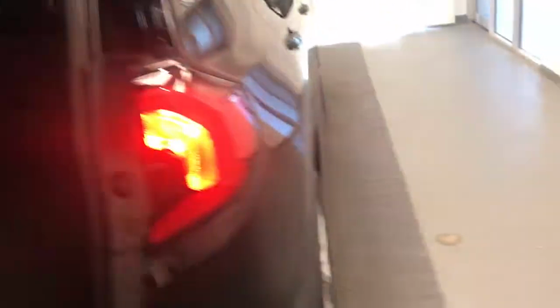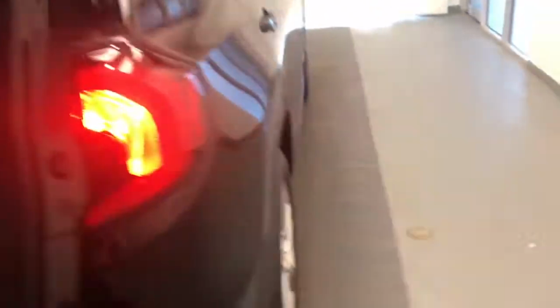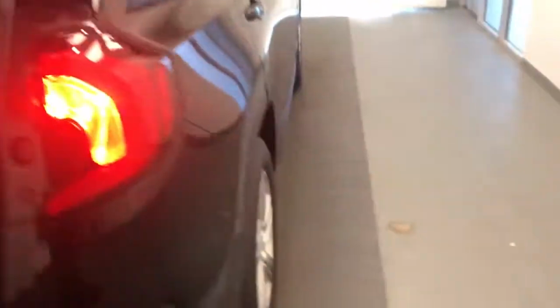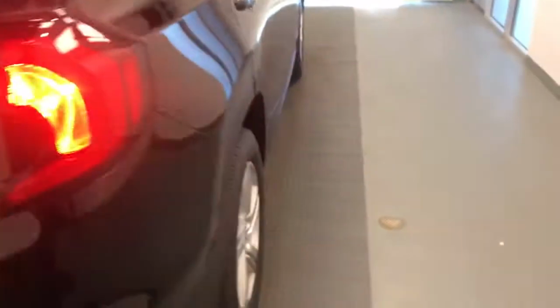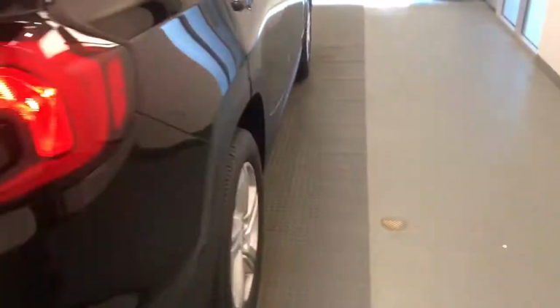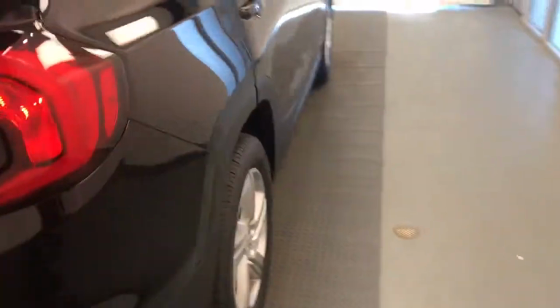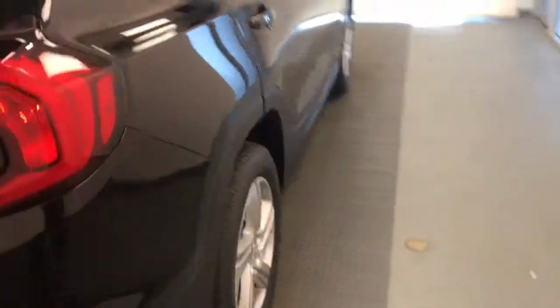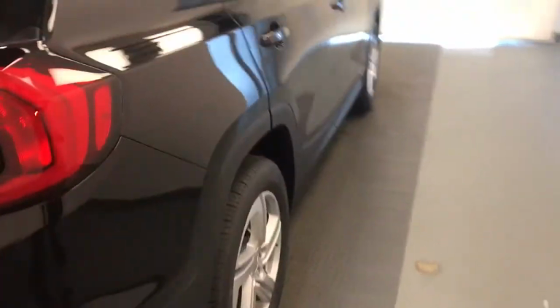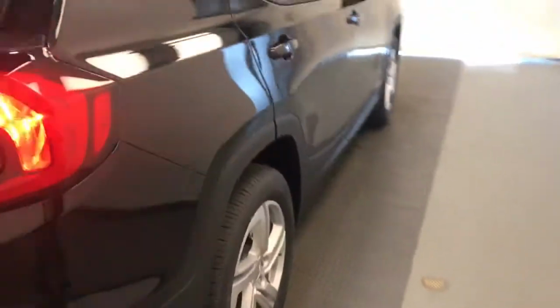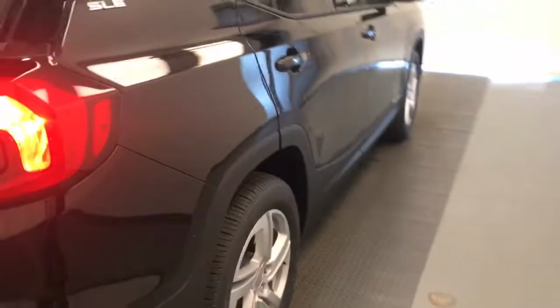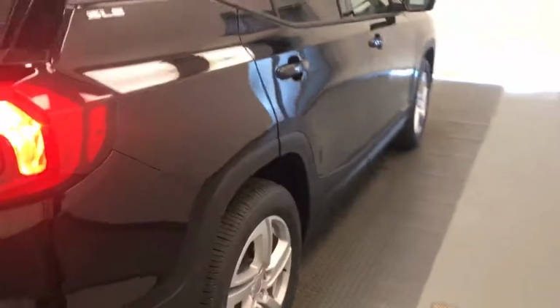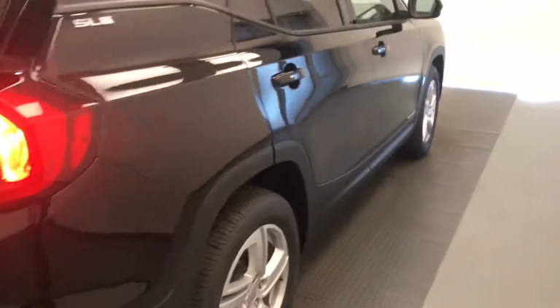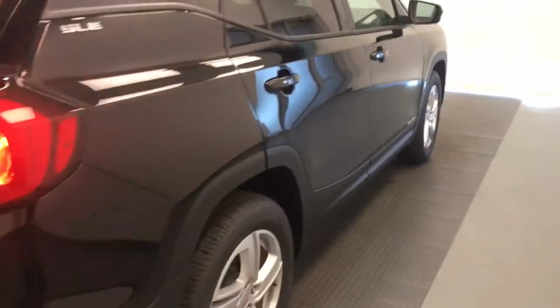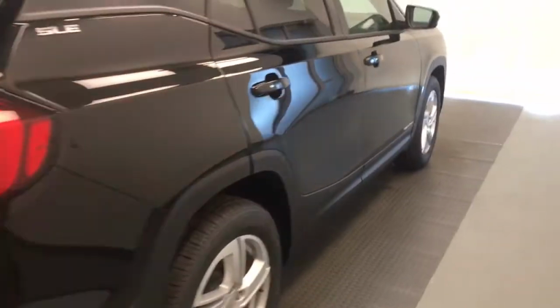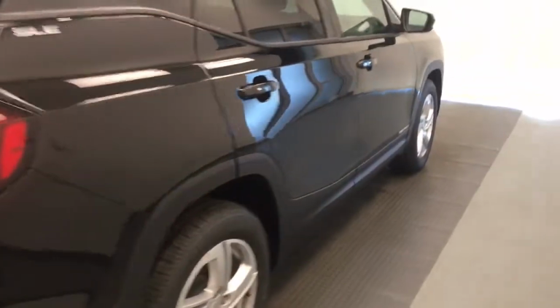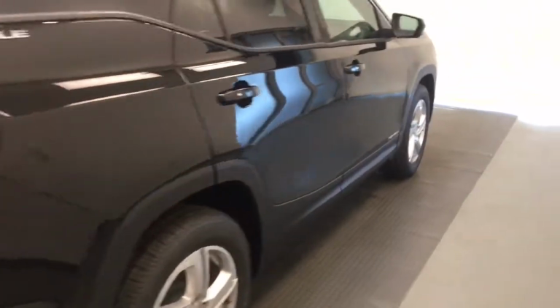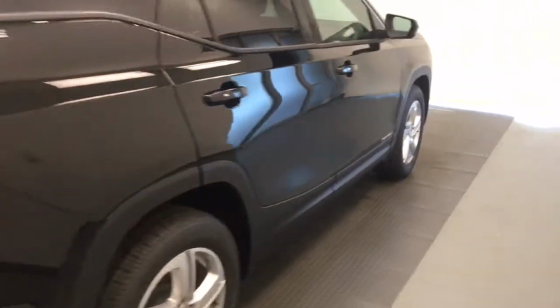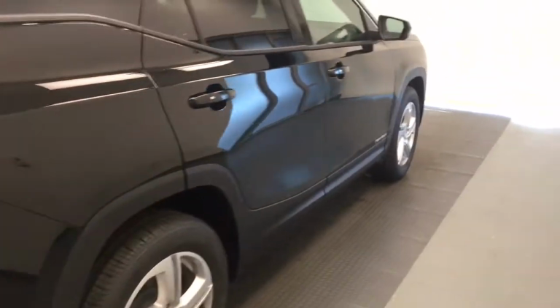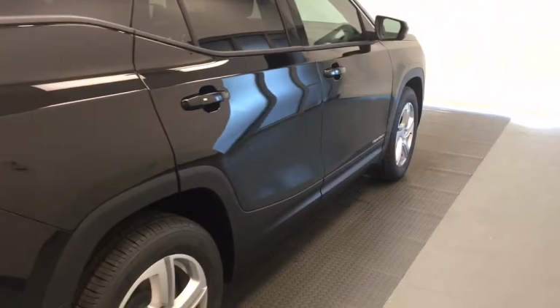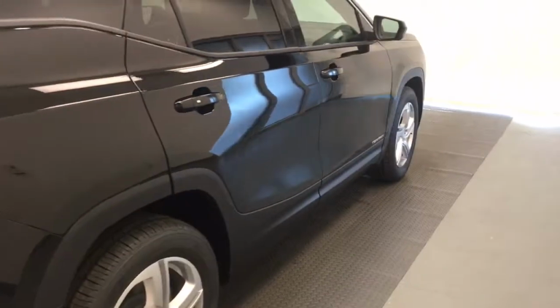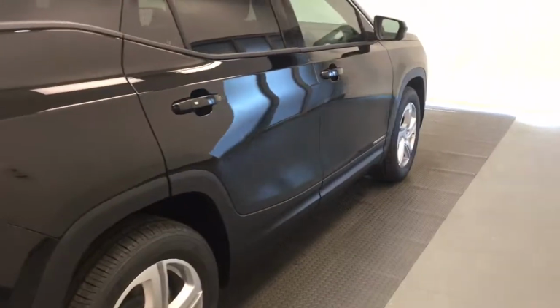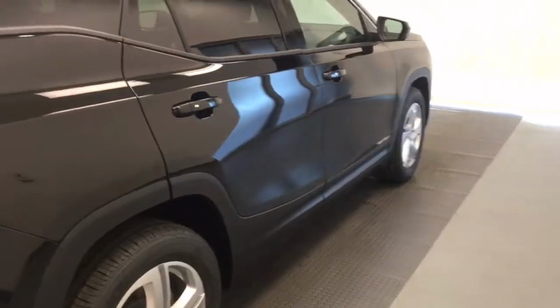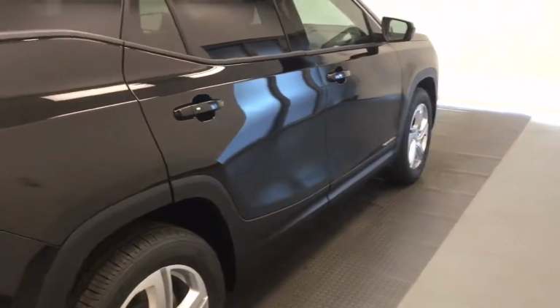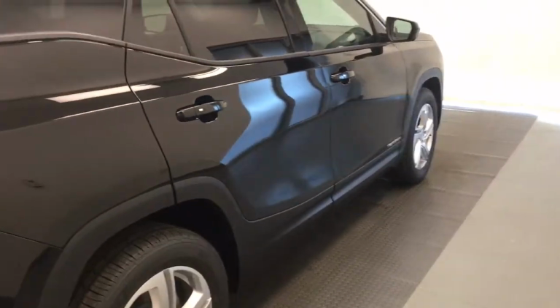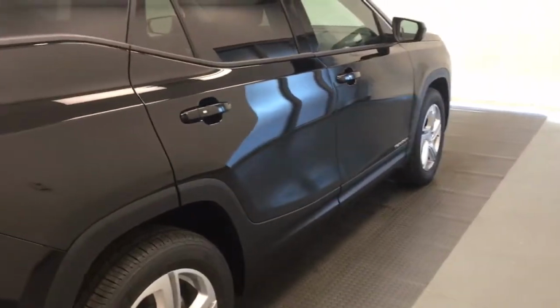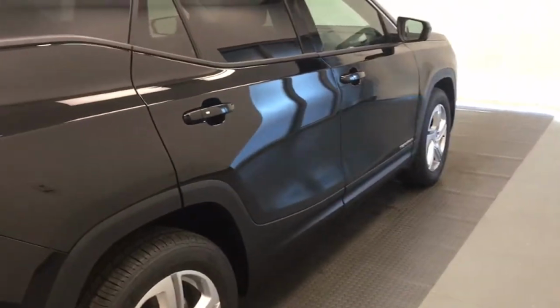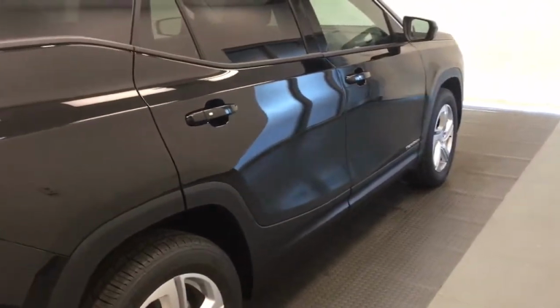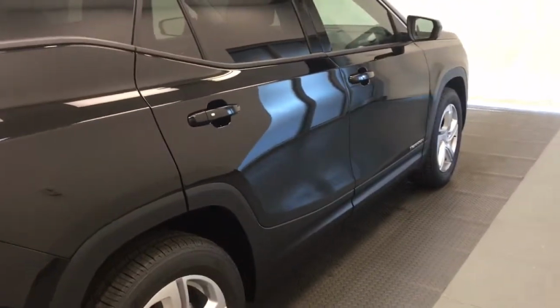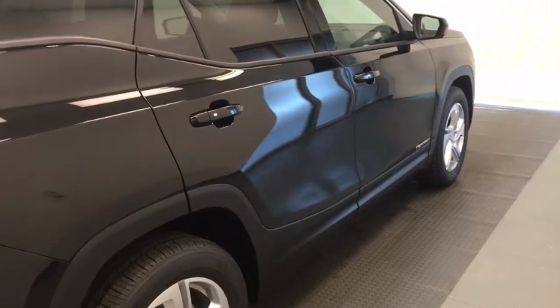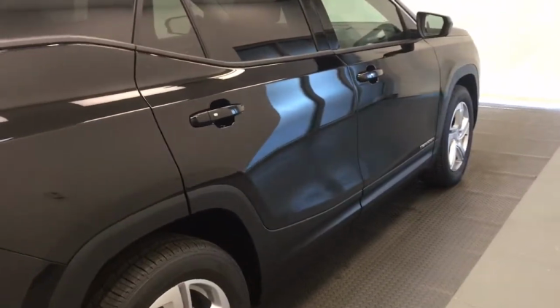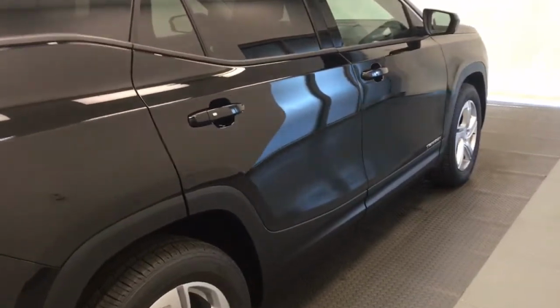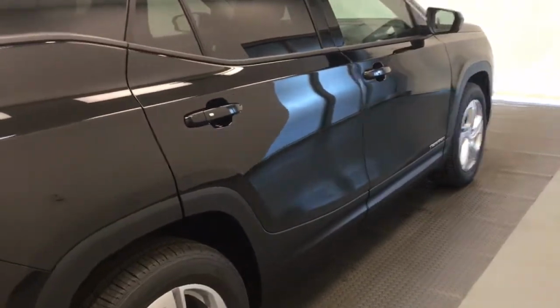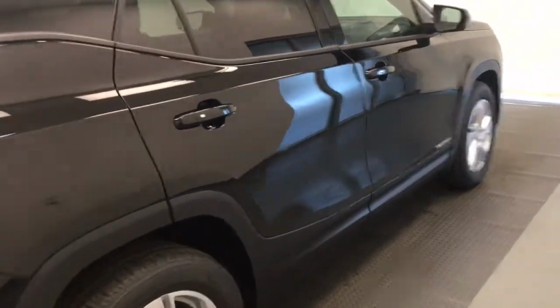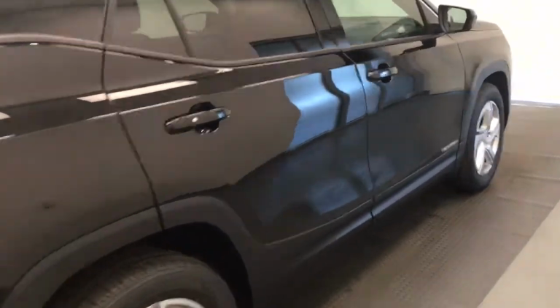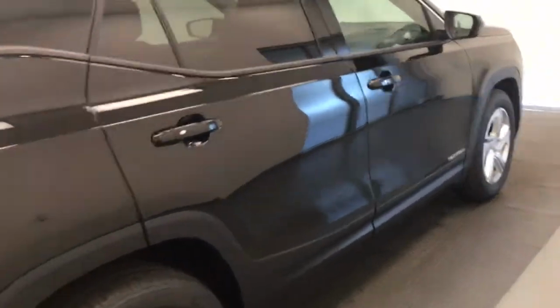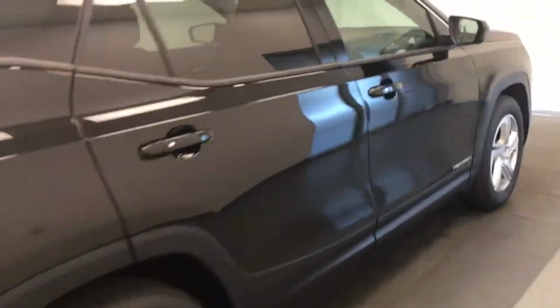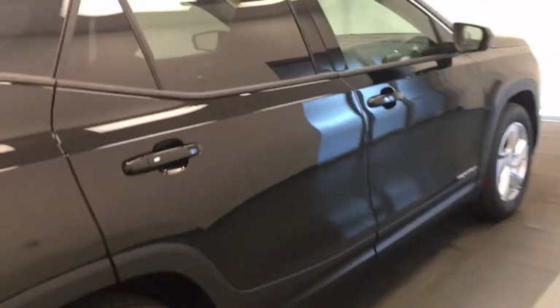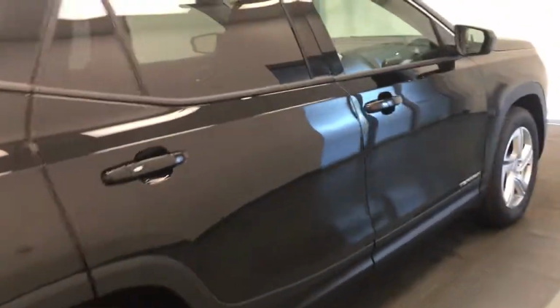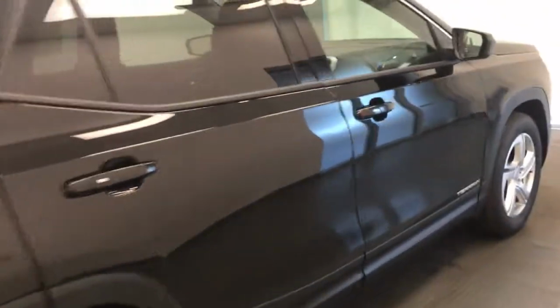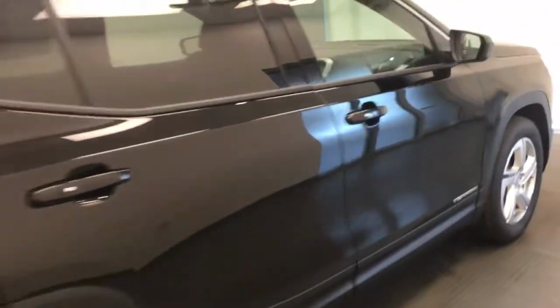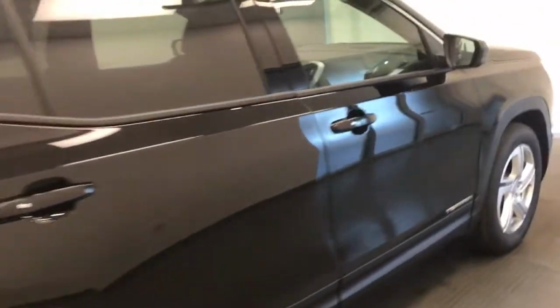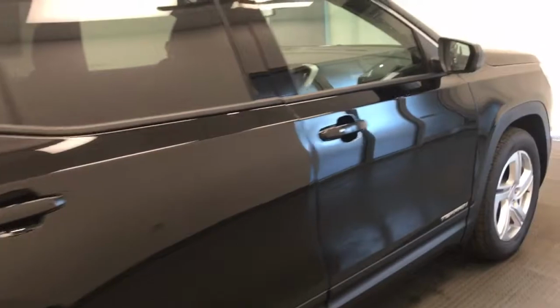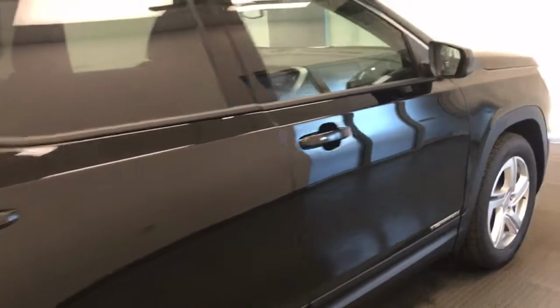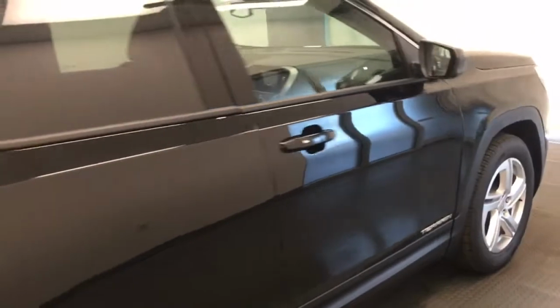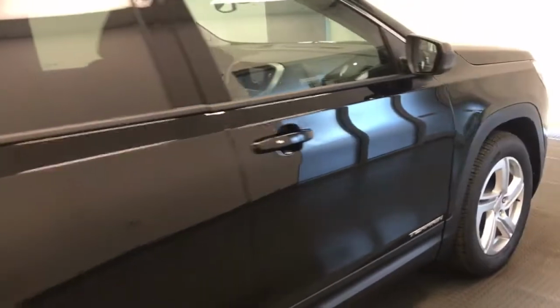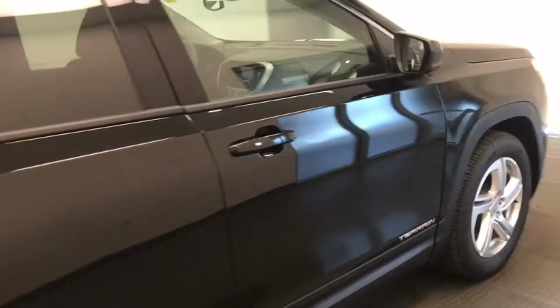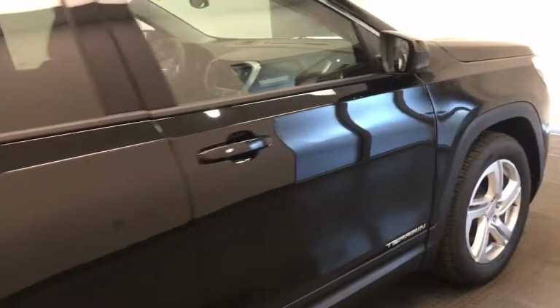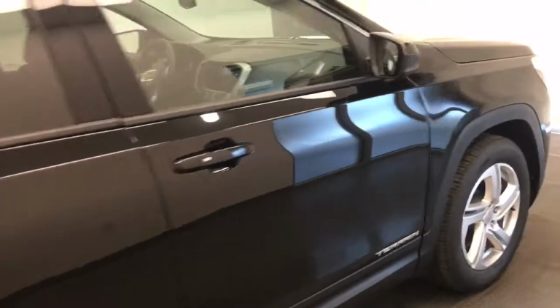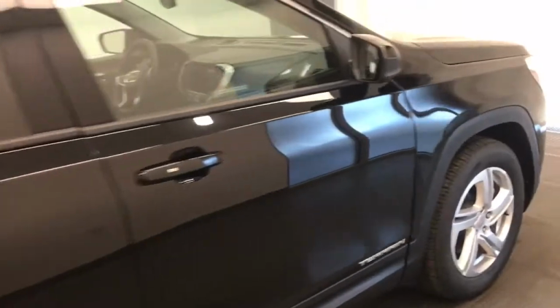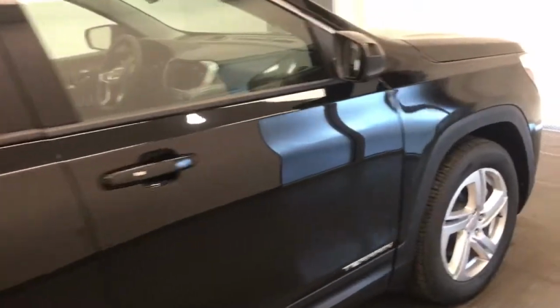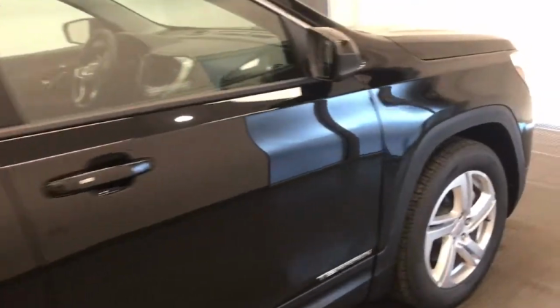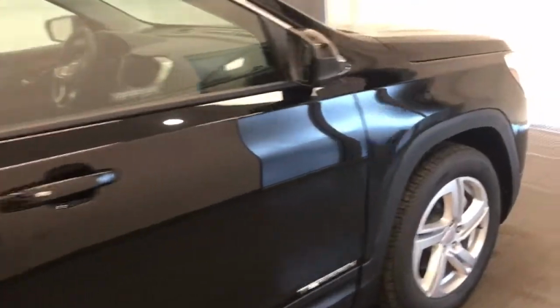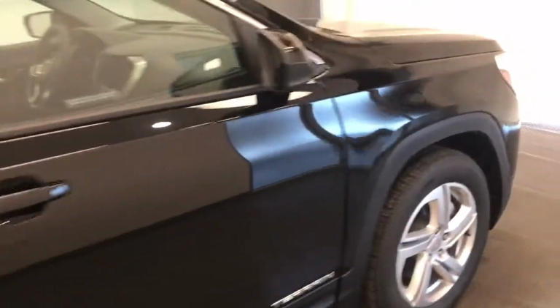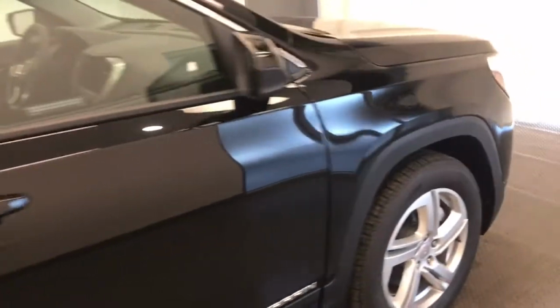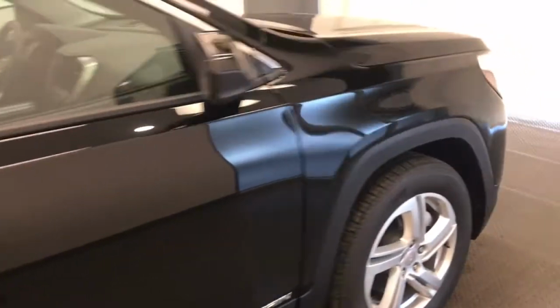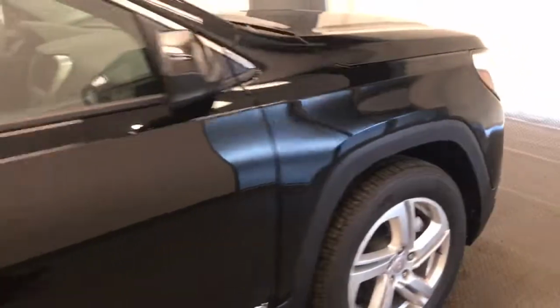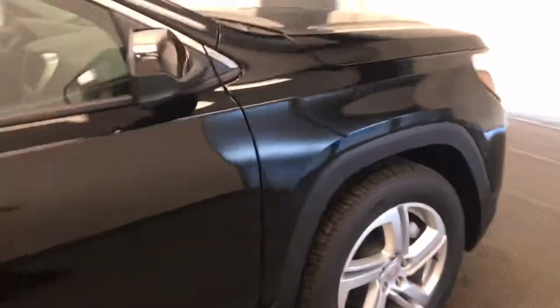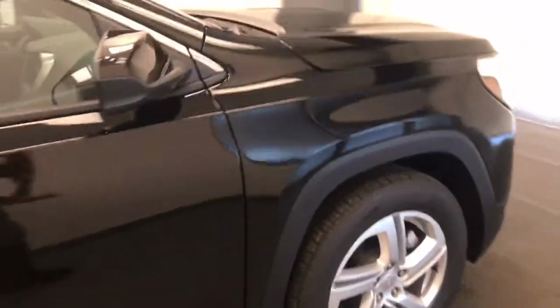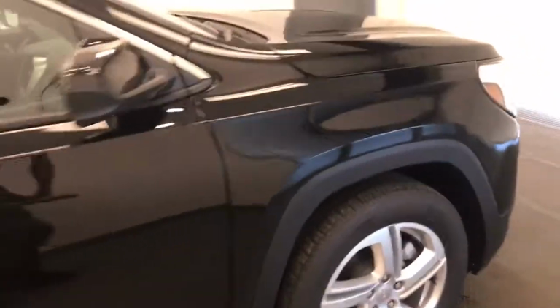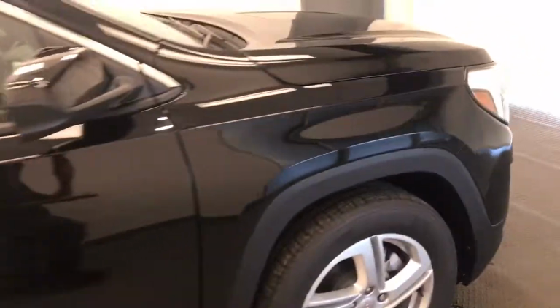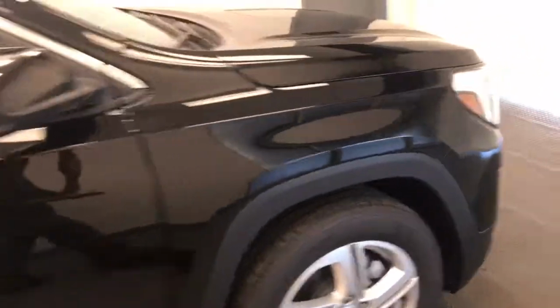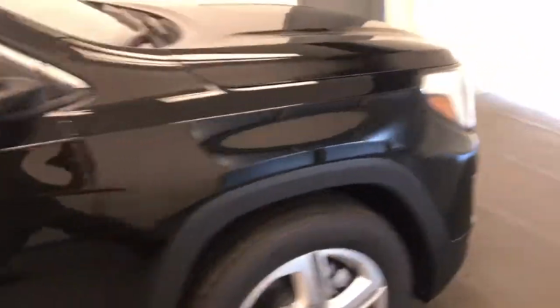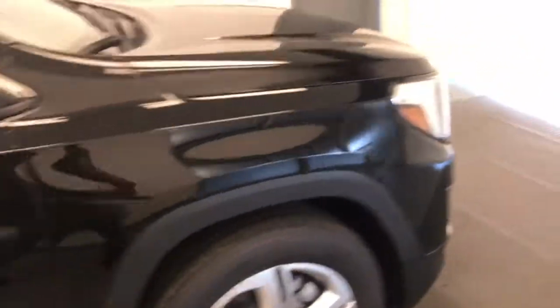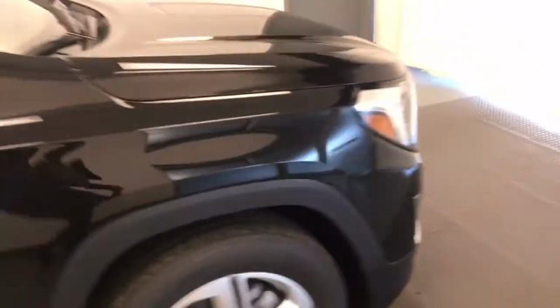And once again, that stock number was 207-997, a 2020 GMC Terrain SLE, all-wheel drive.